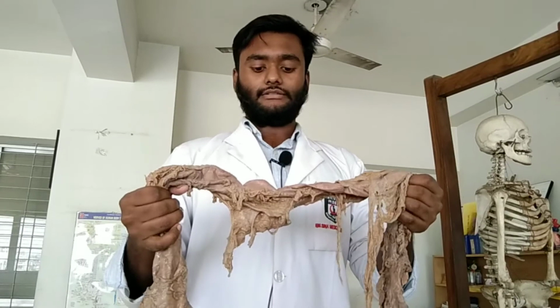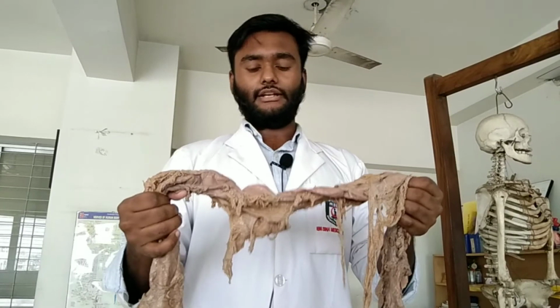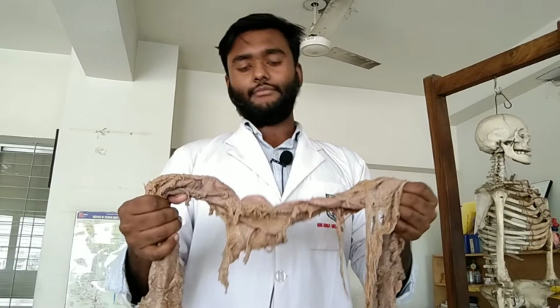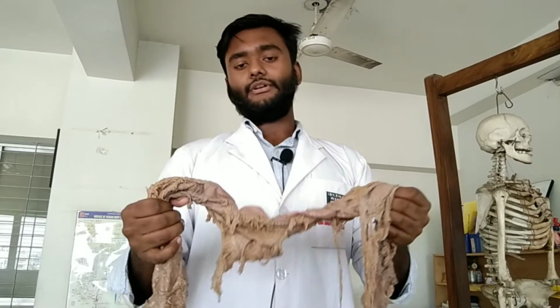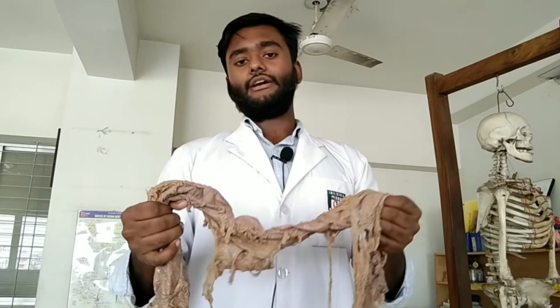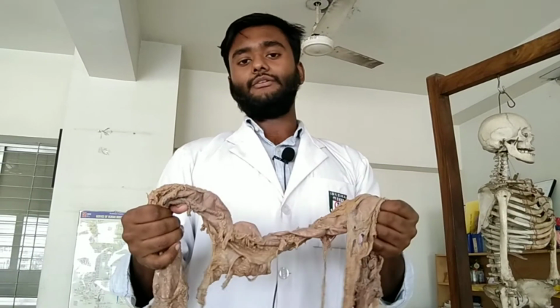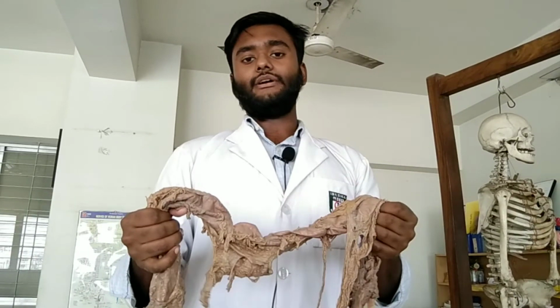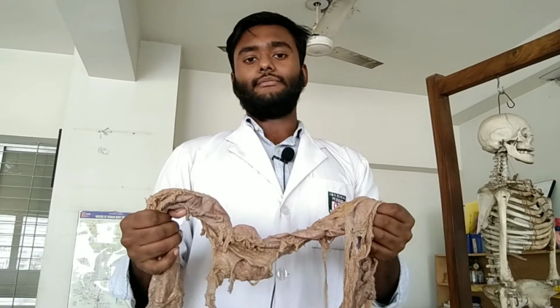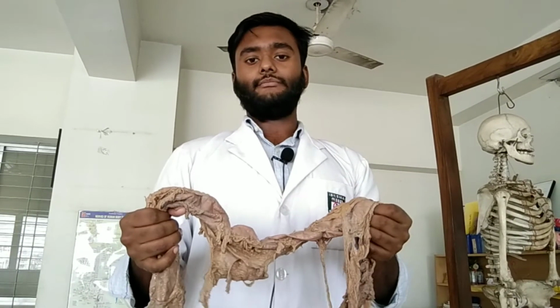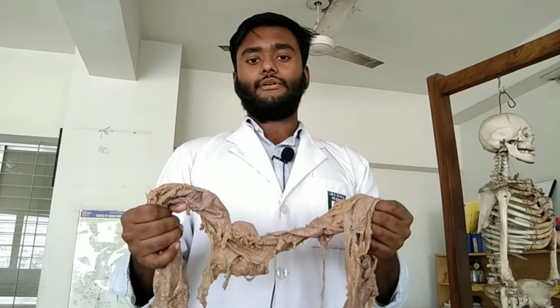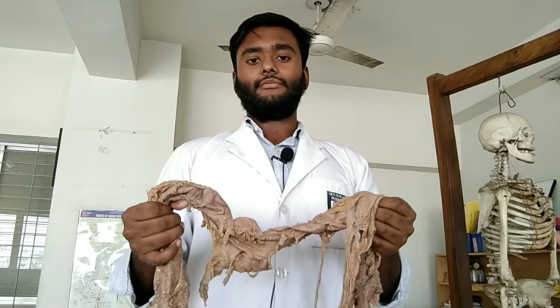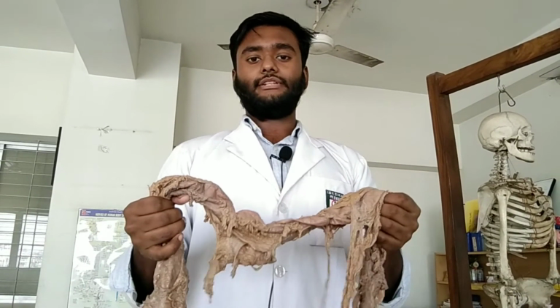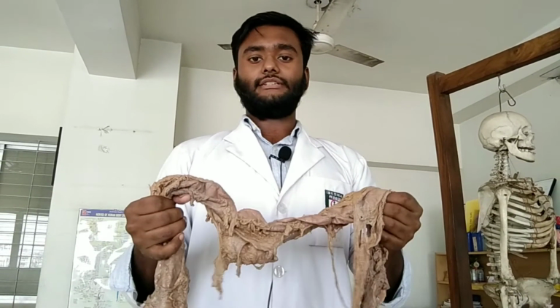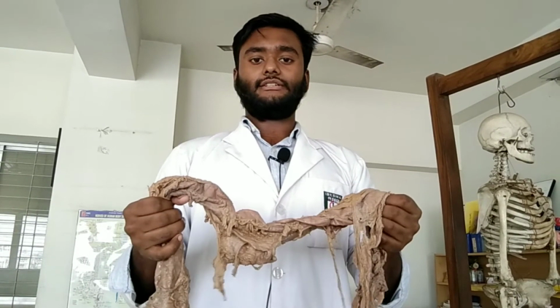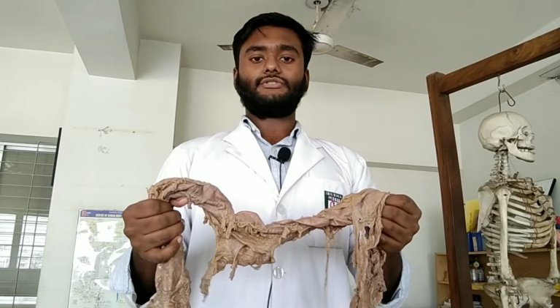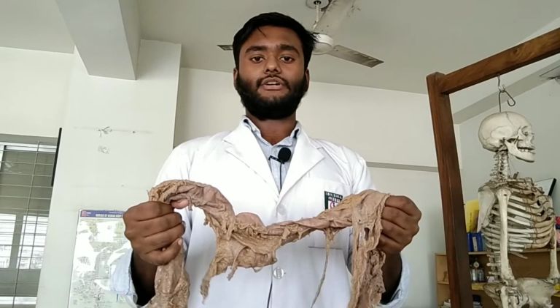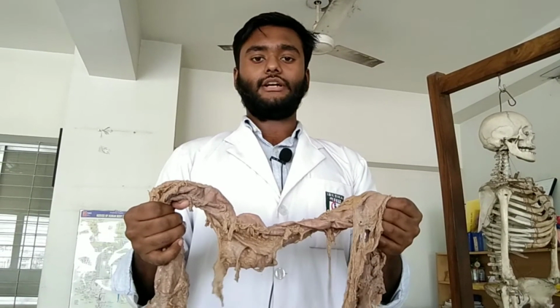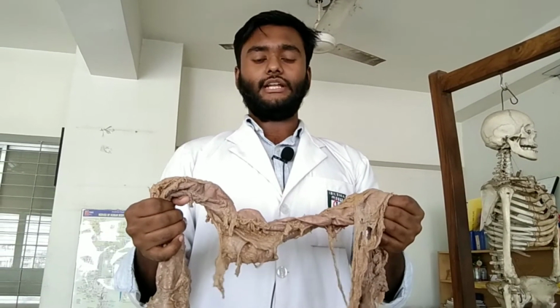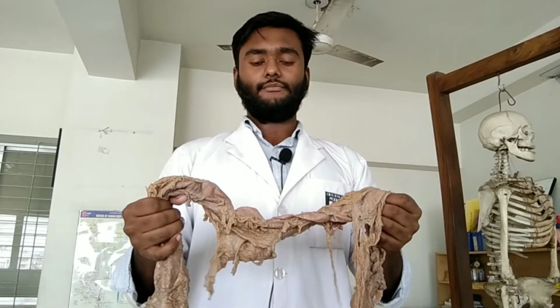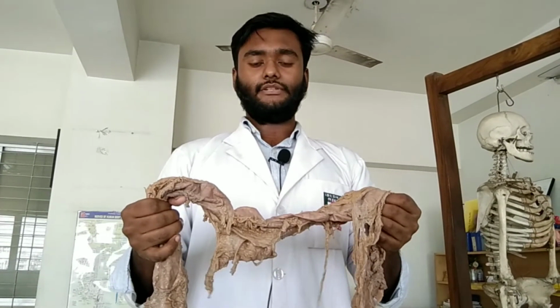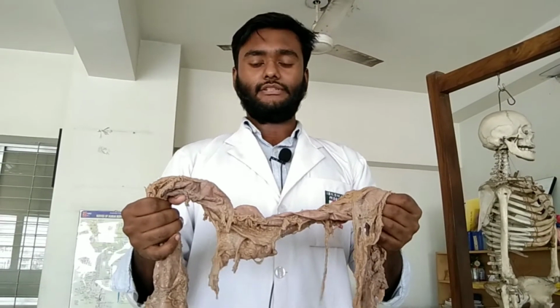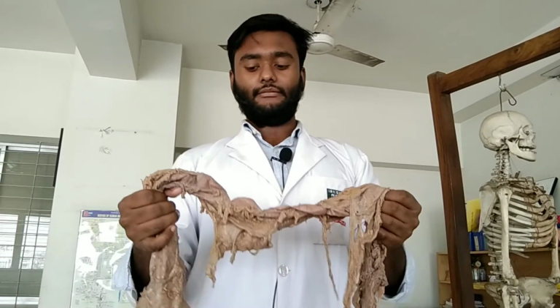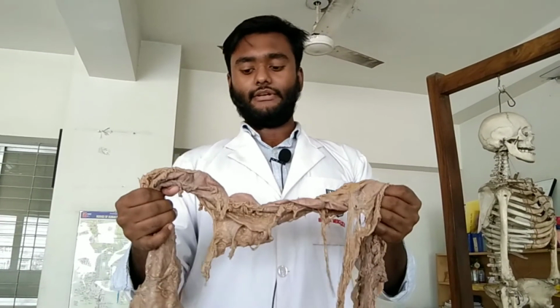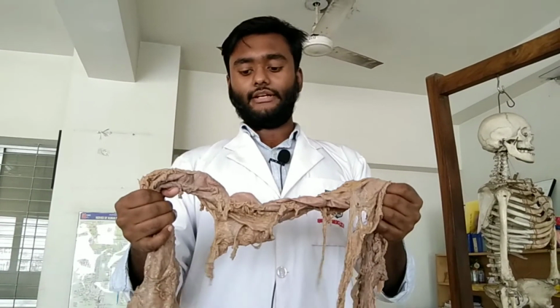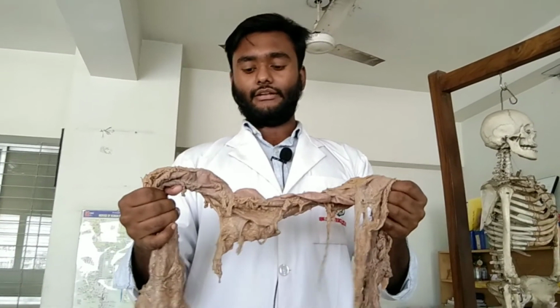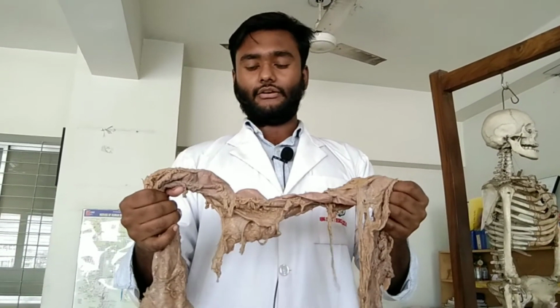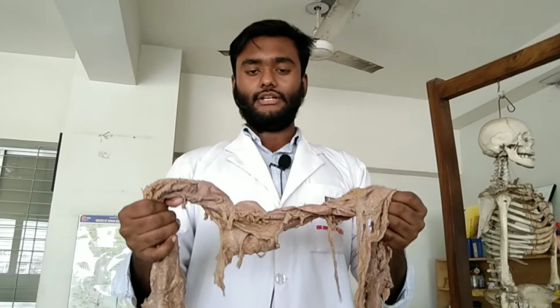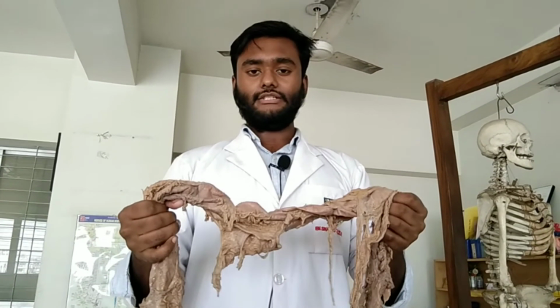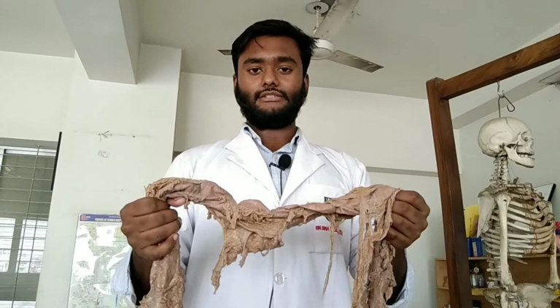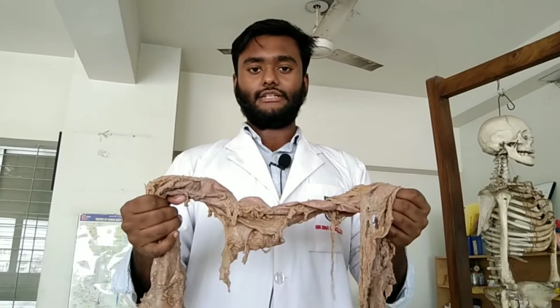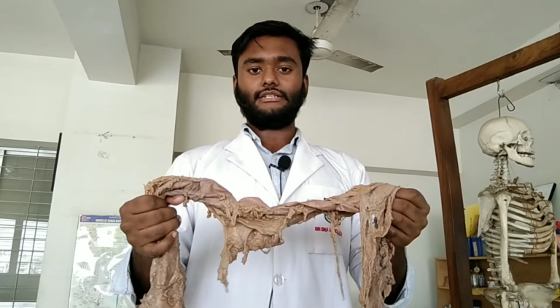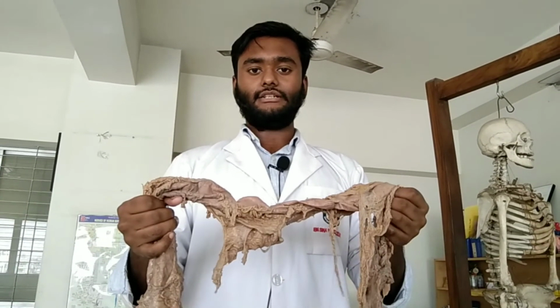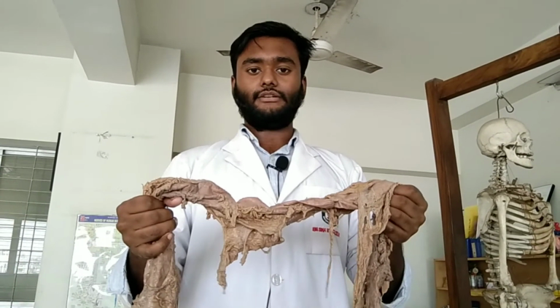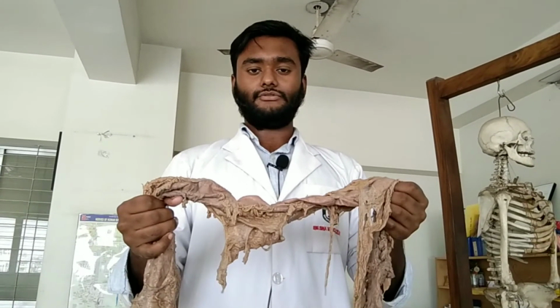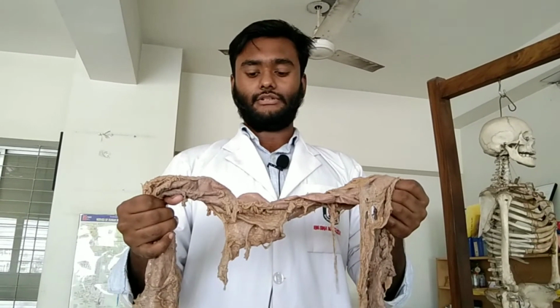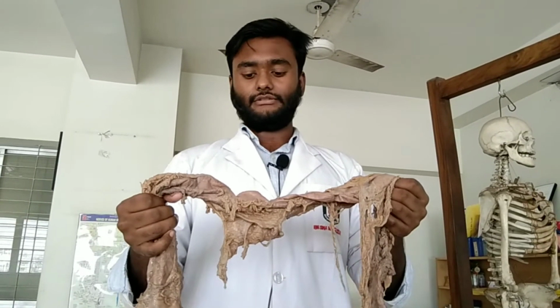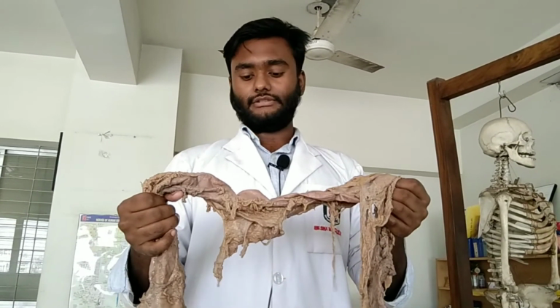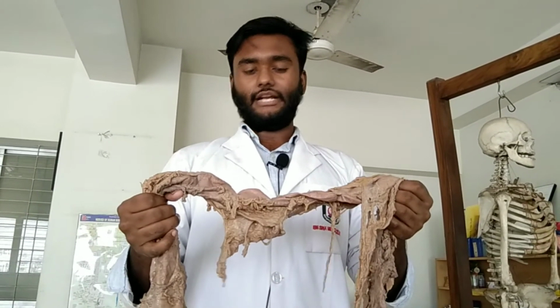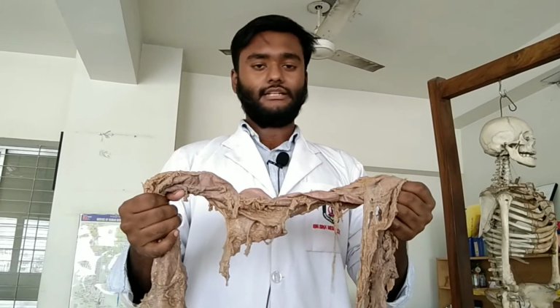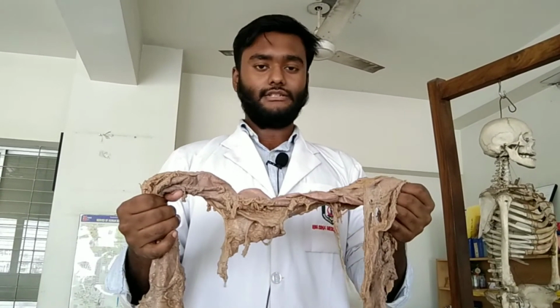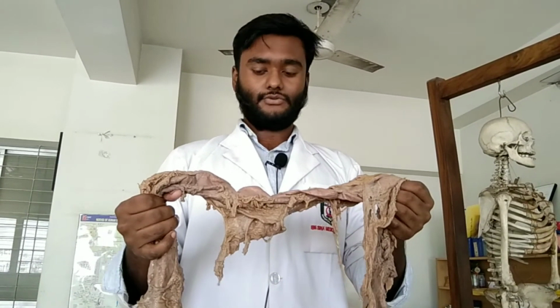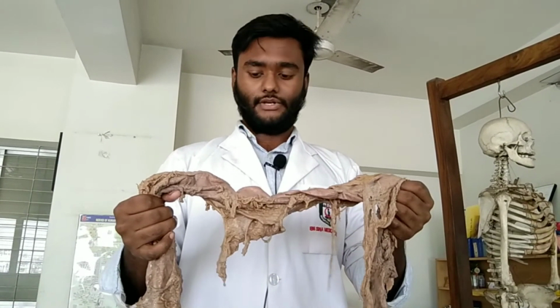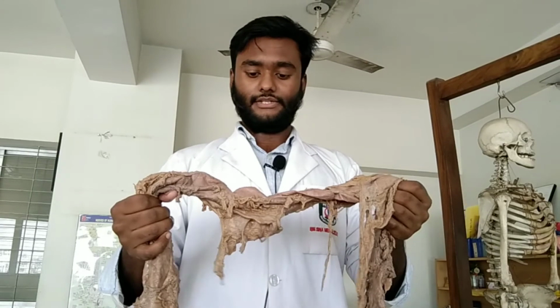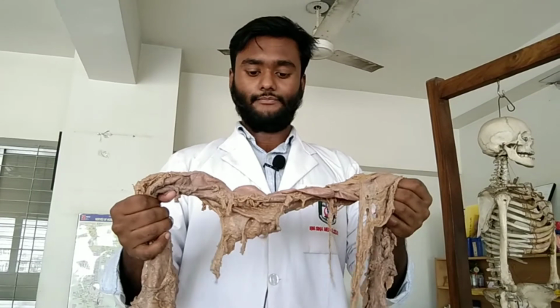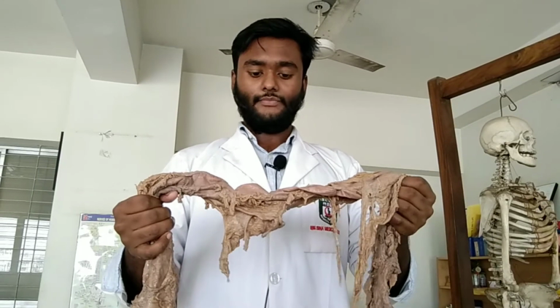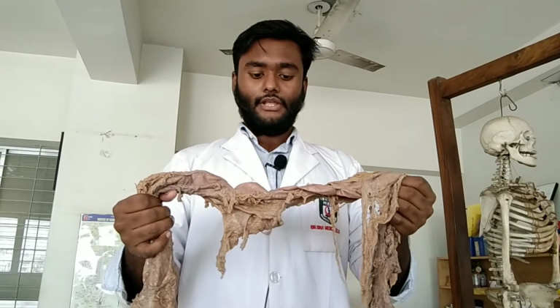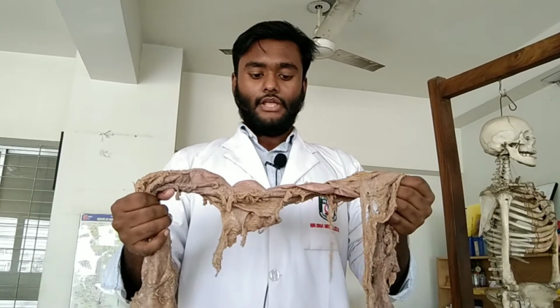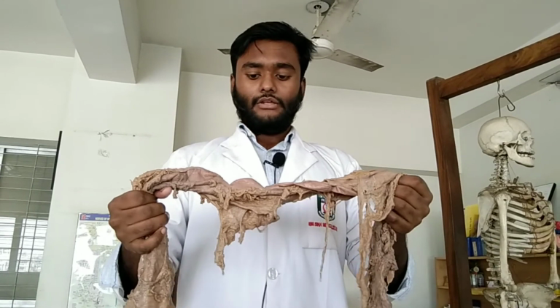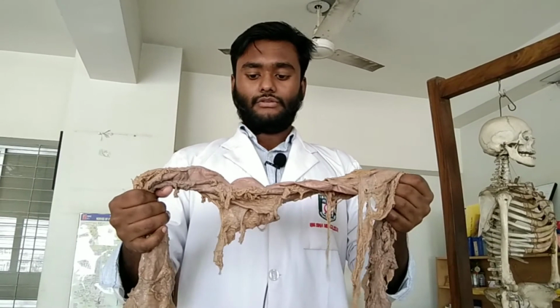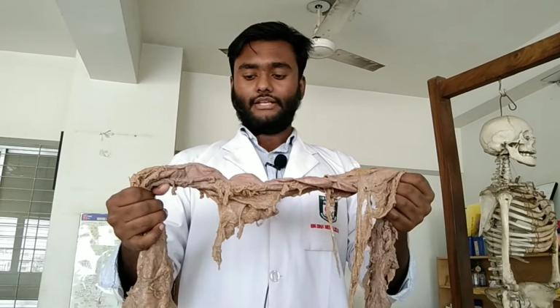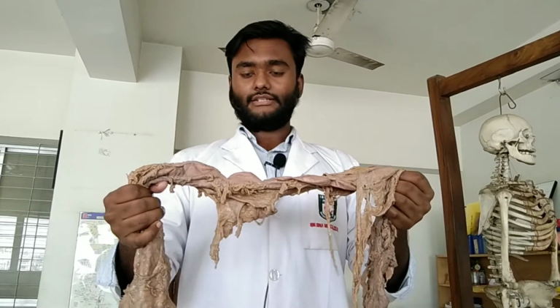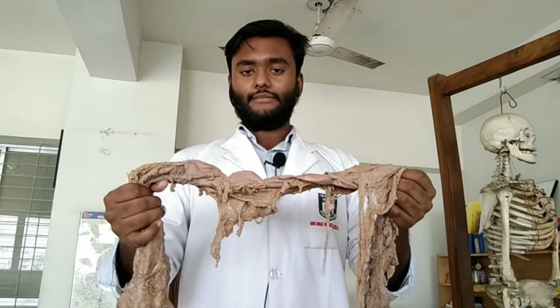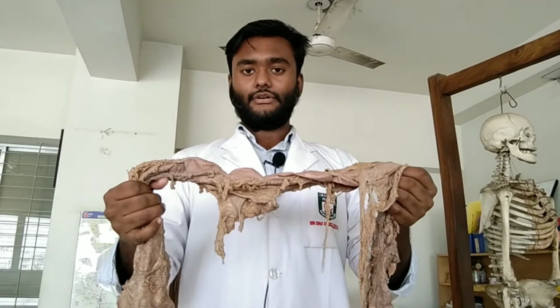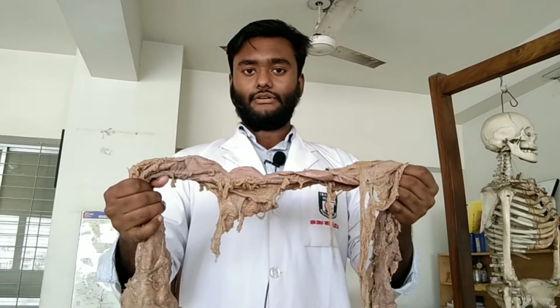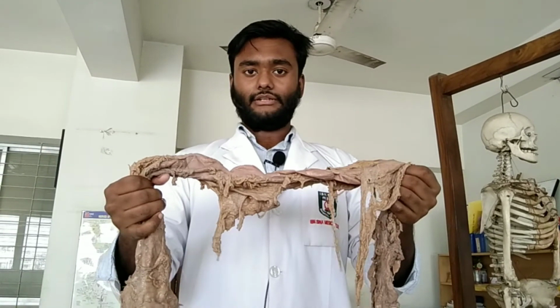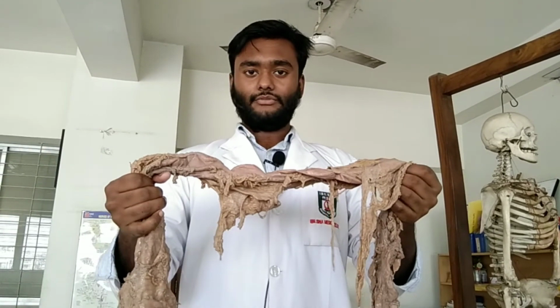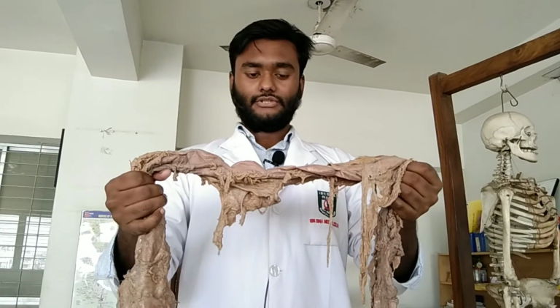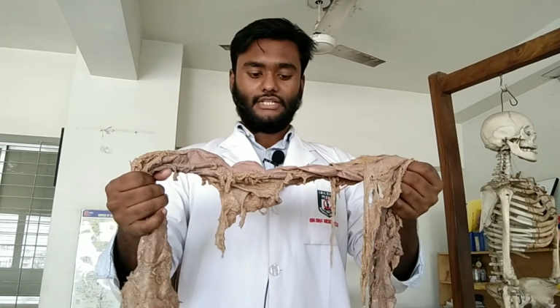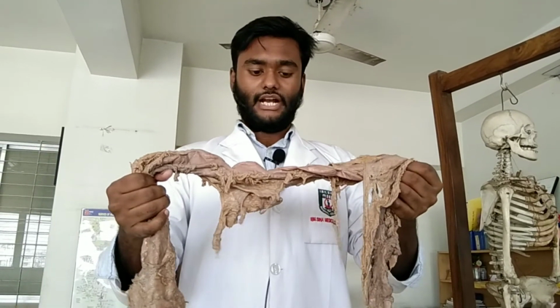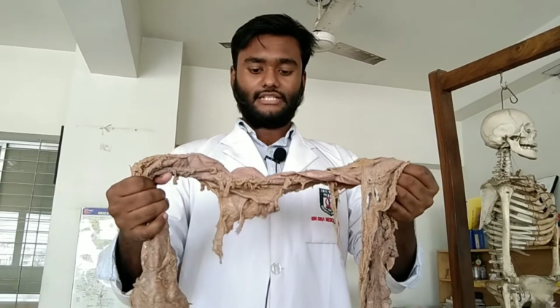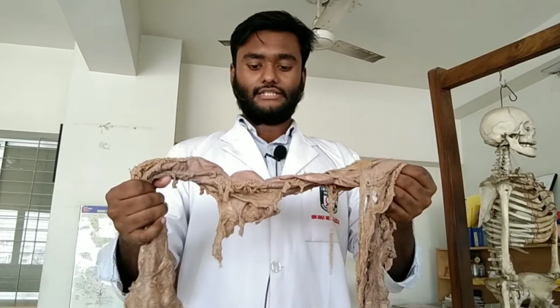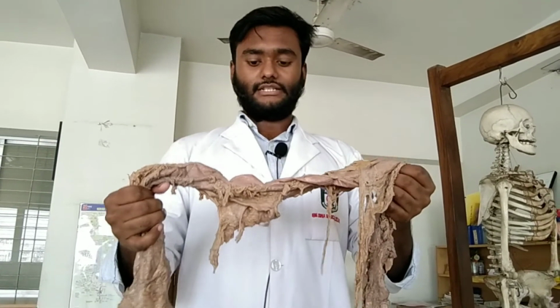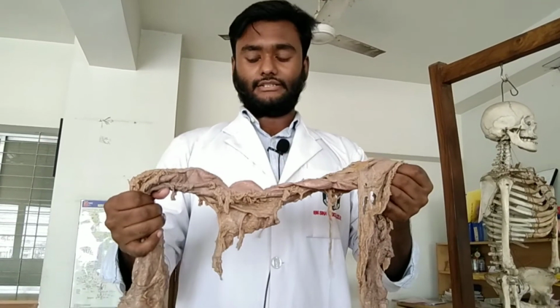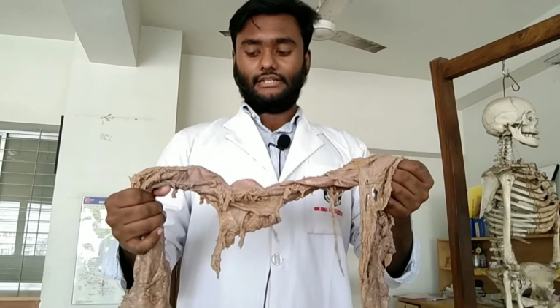Assalamu alaikum. I am Mohamad Deshan Sharkar, Ibn Sina Medical College, session 2019-20. Today I am going to talk about the large intestine.